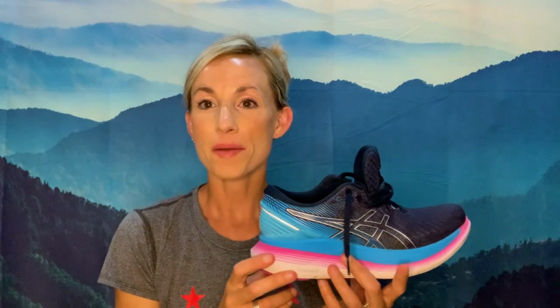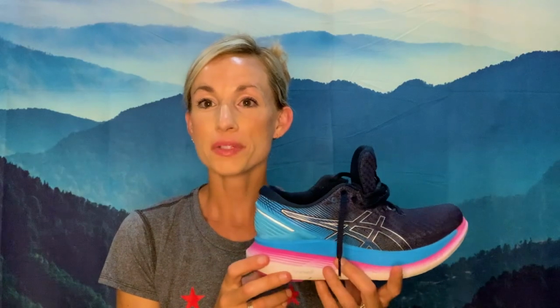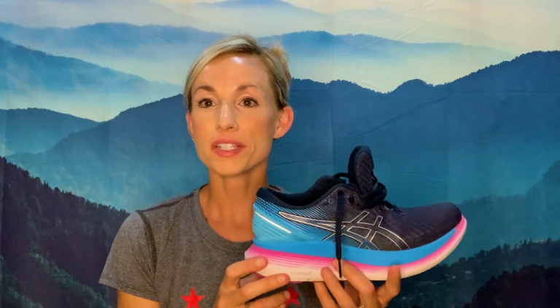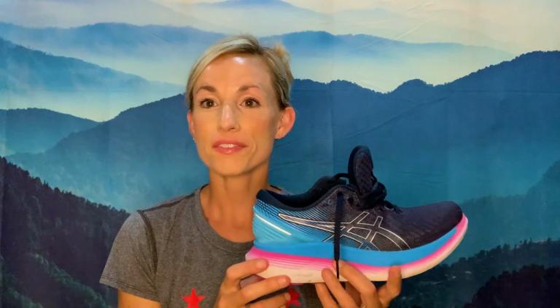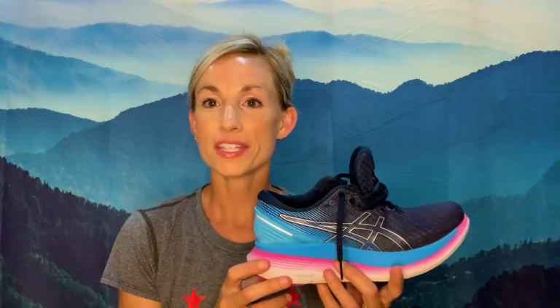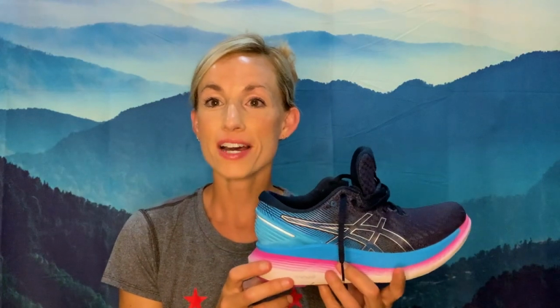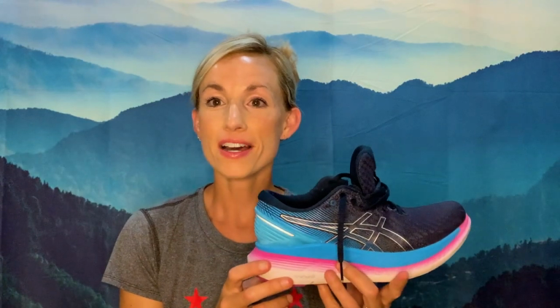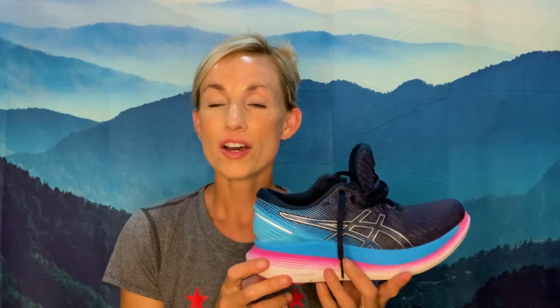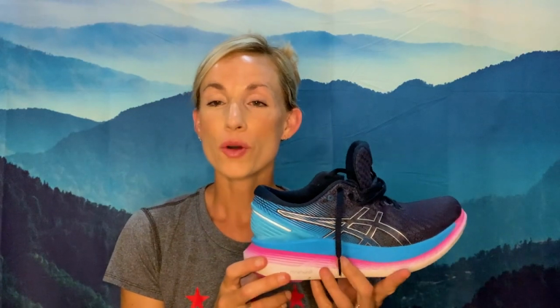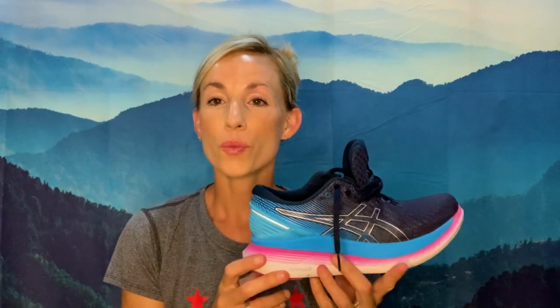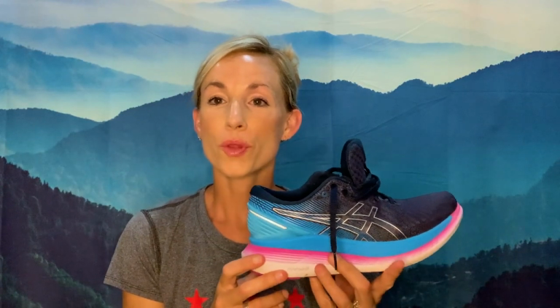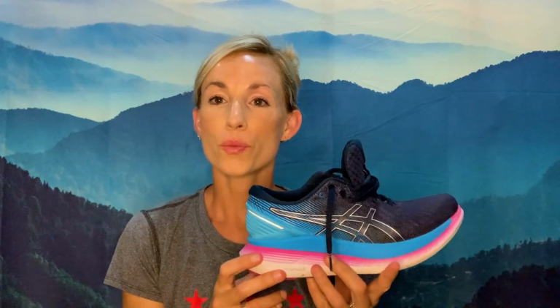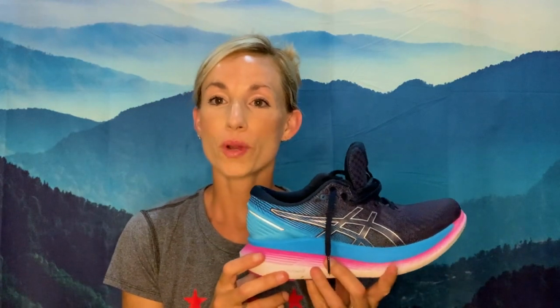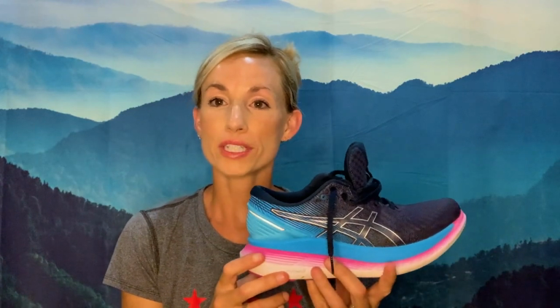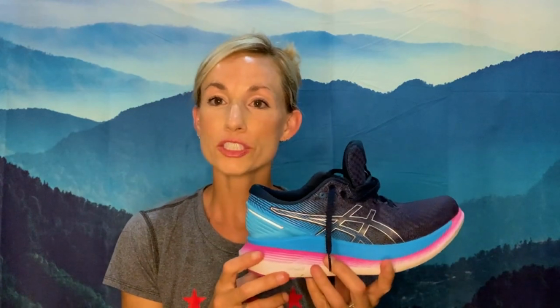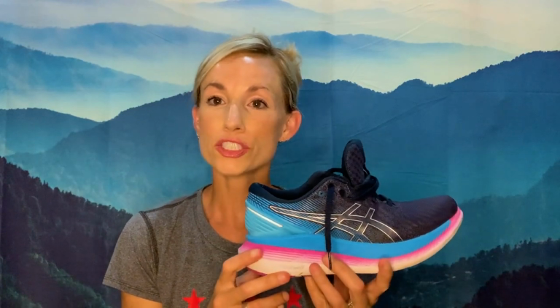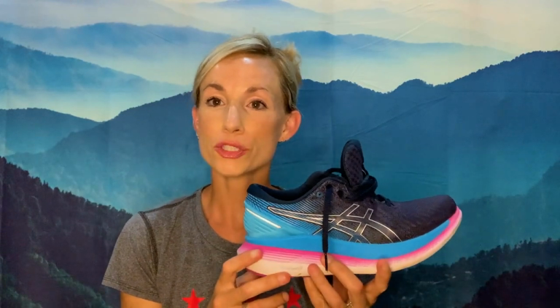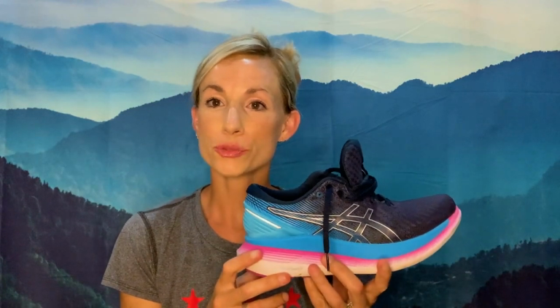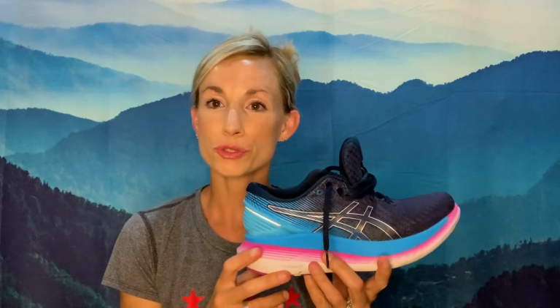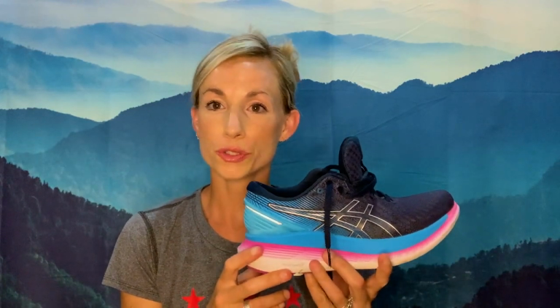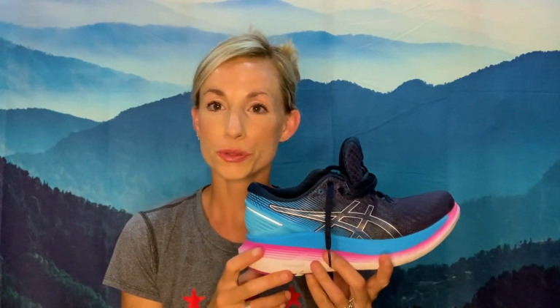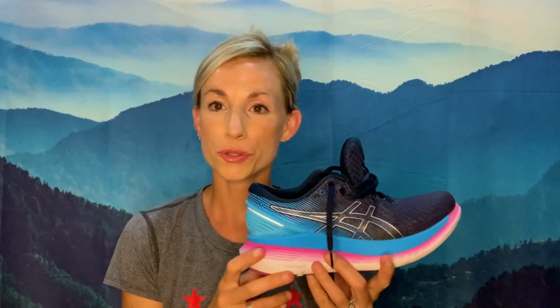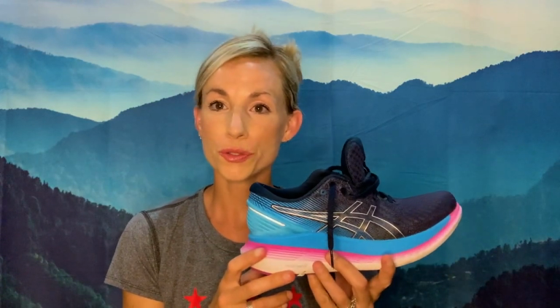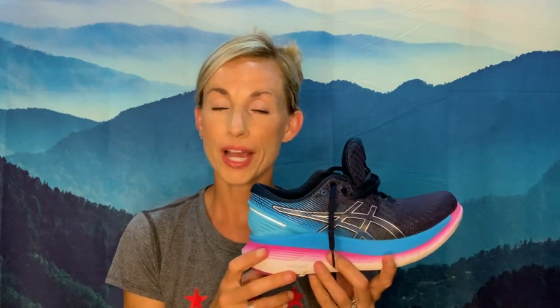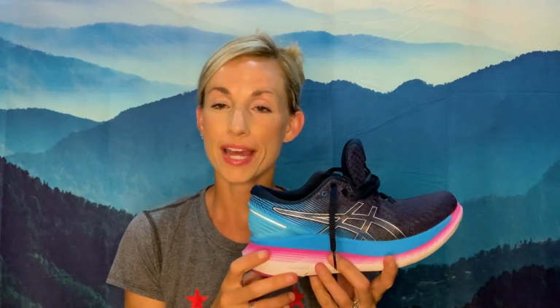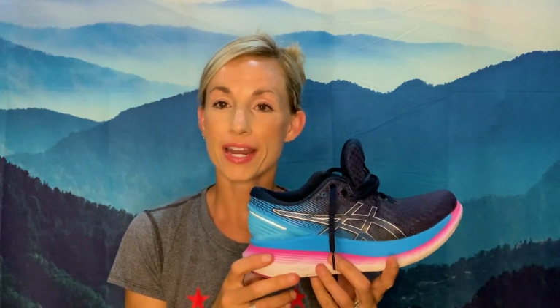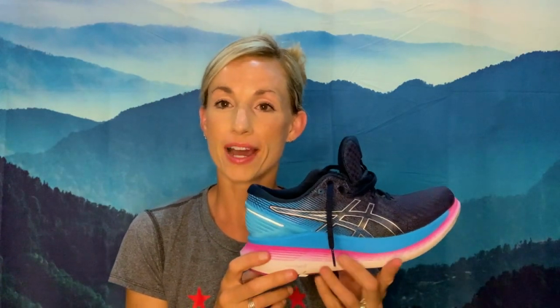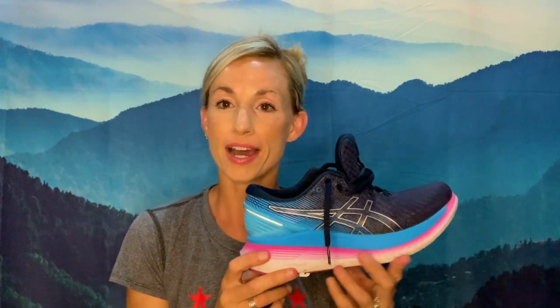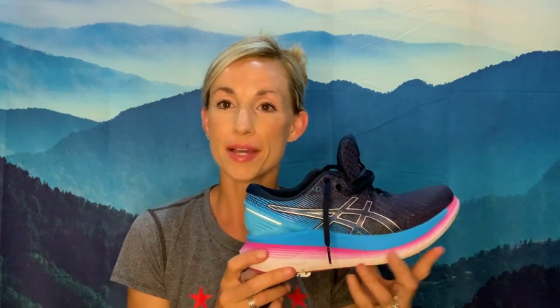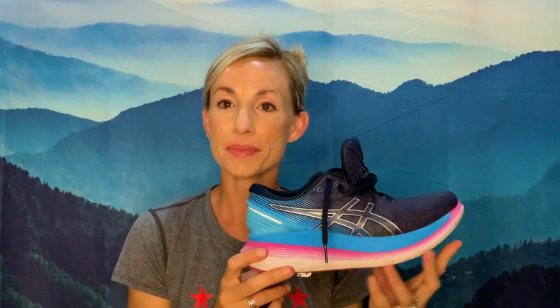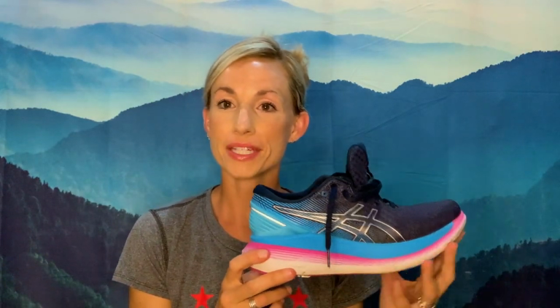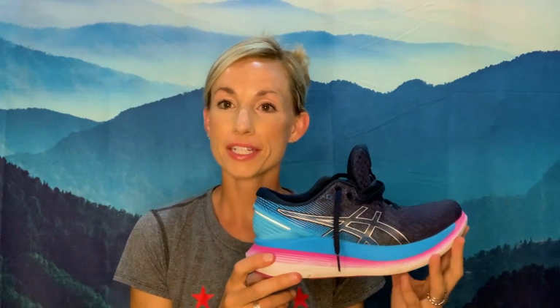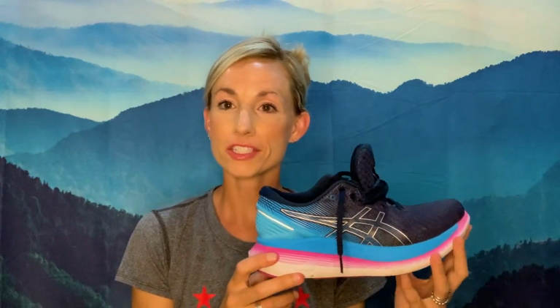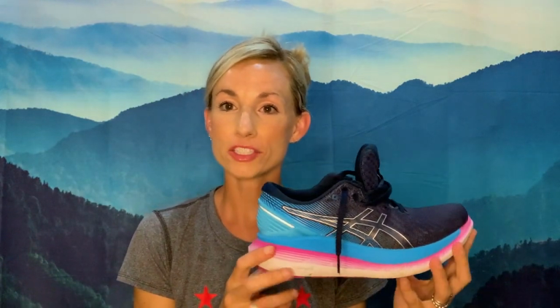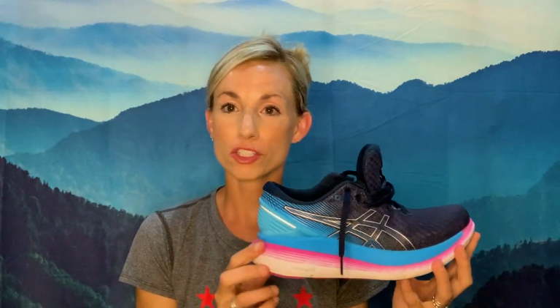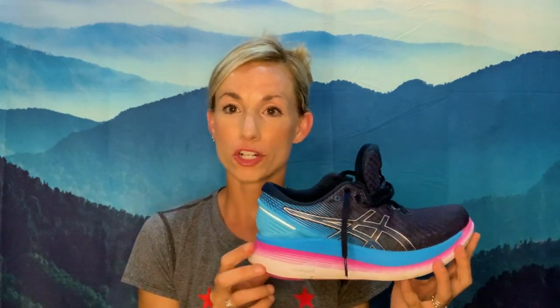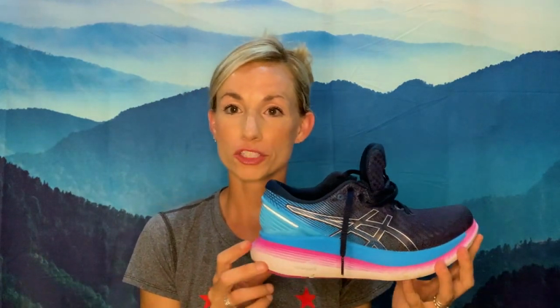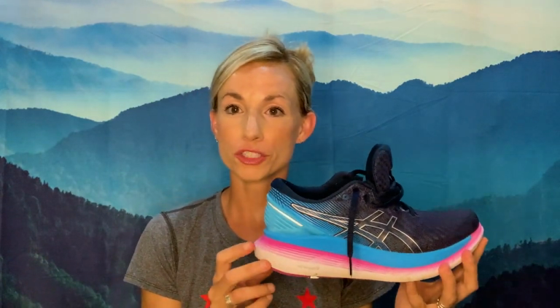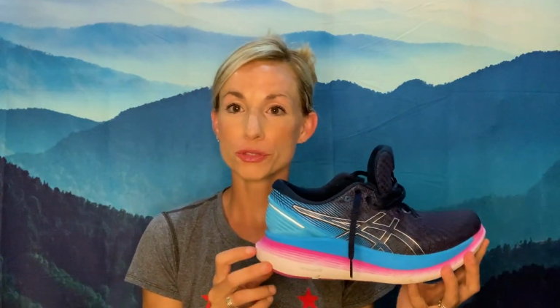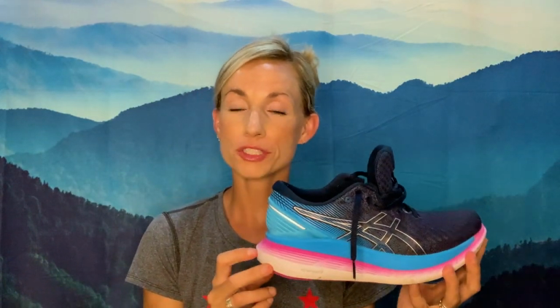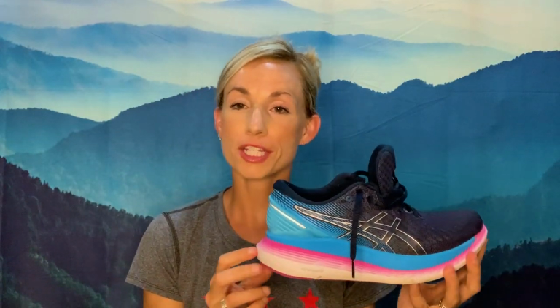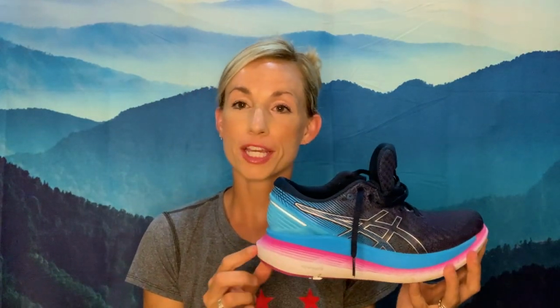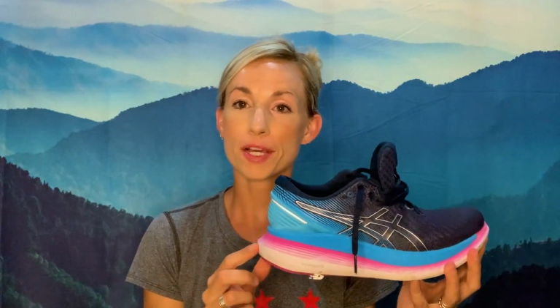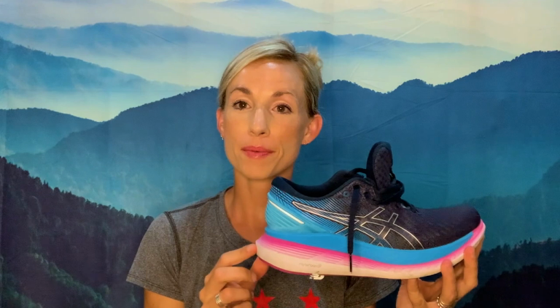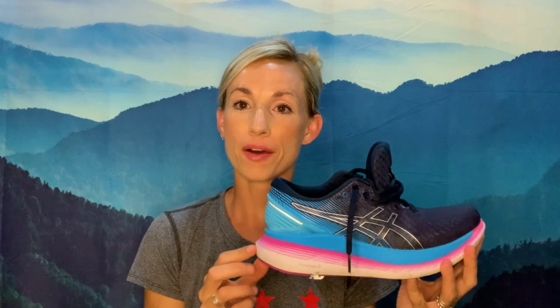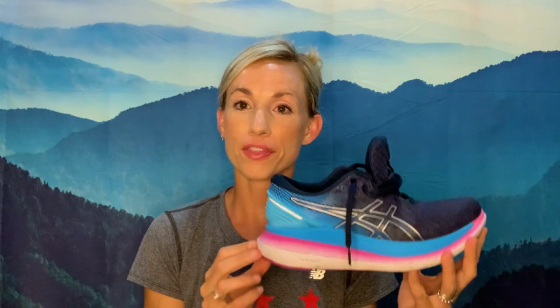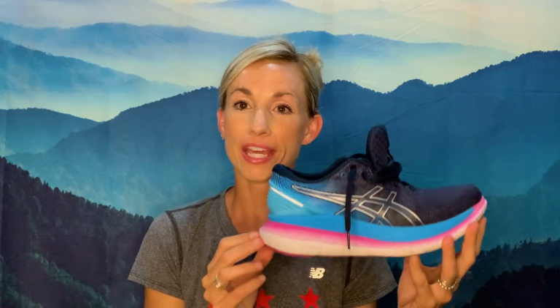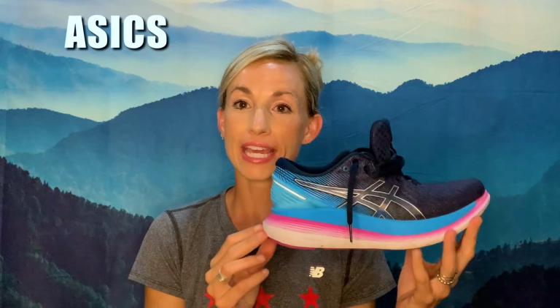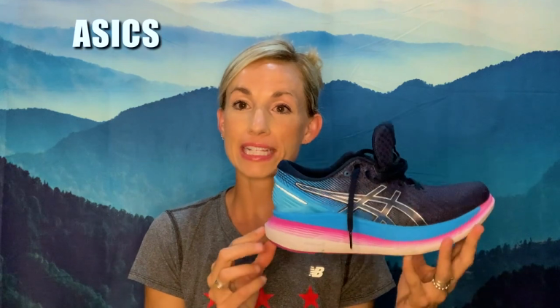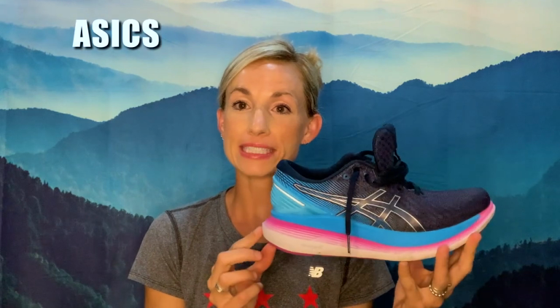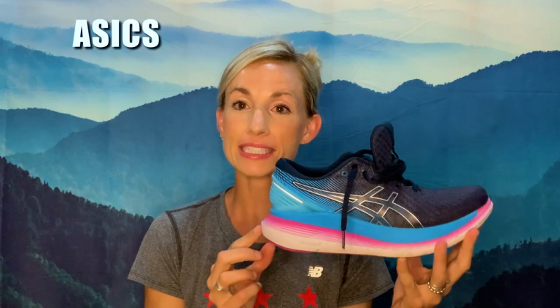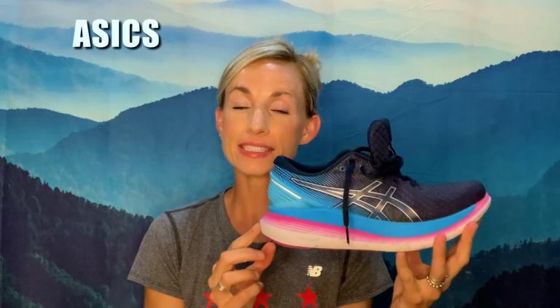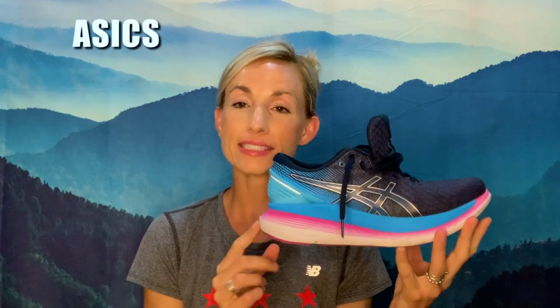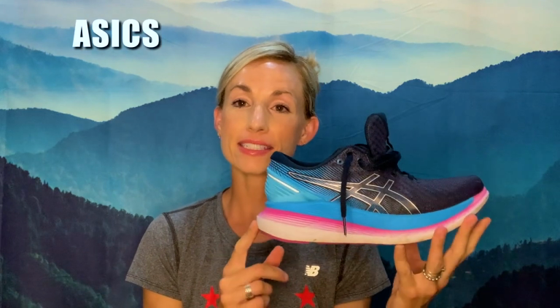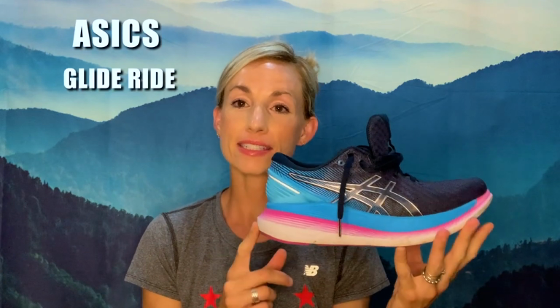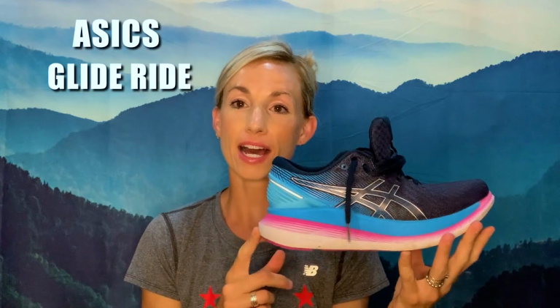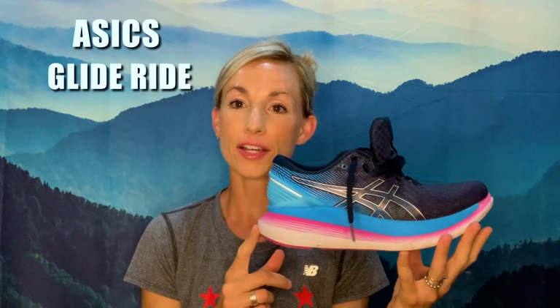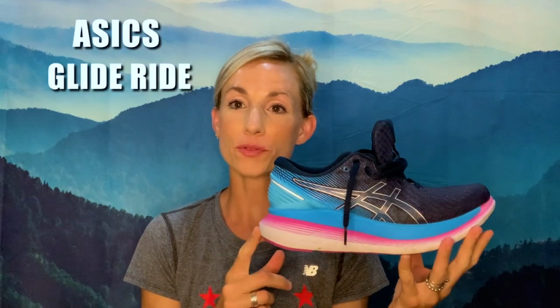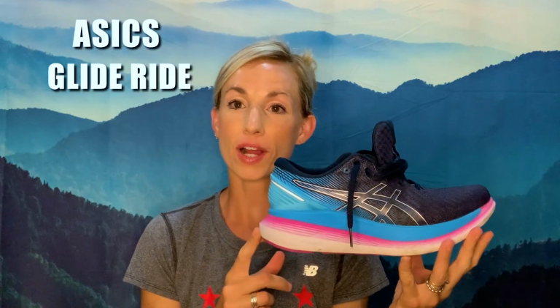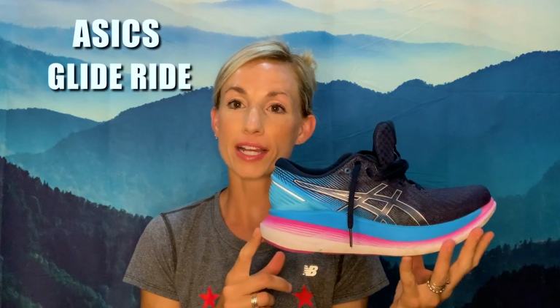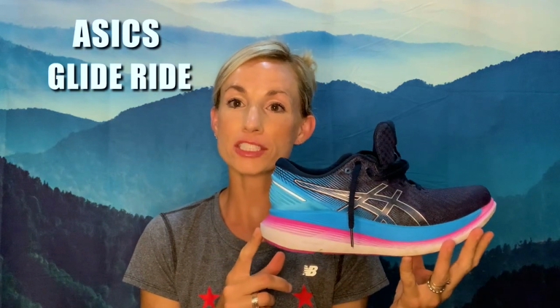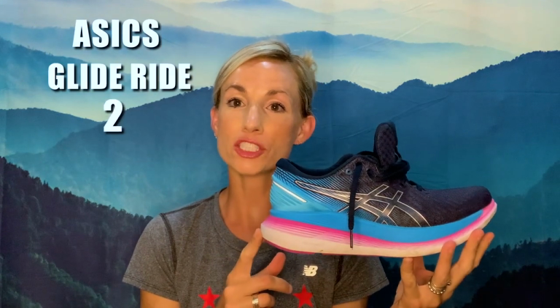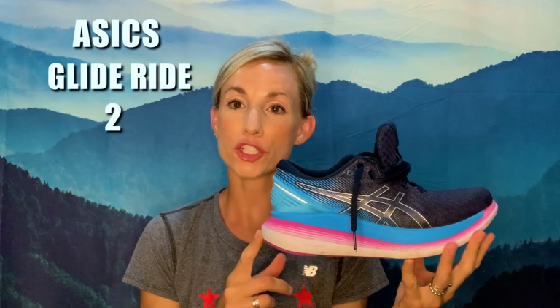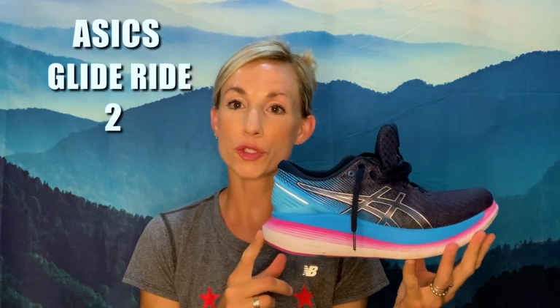I'm Olivia with Running Shoes Guru and I'm here to talk to you today about the Asics Glide Ride 2.